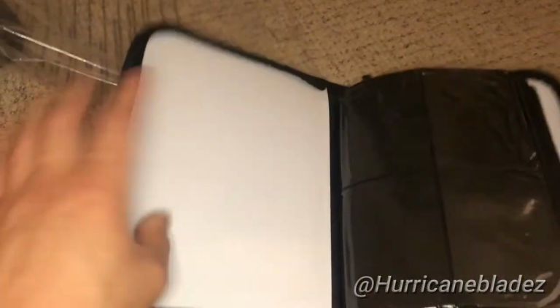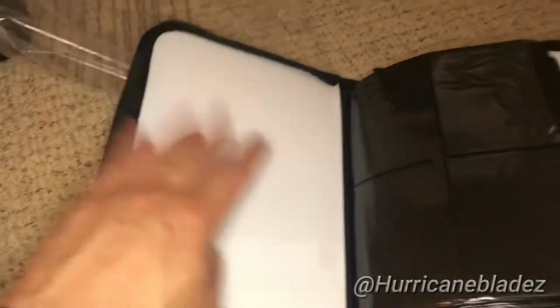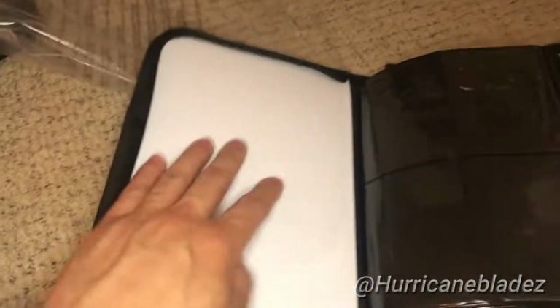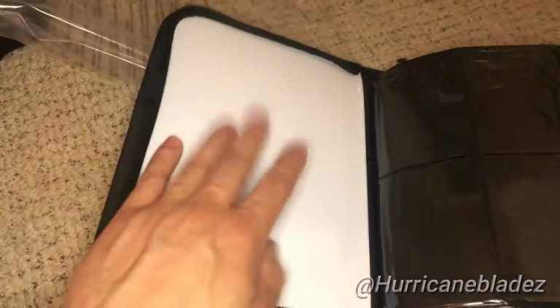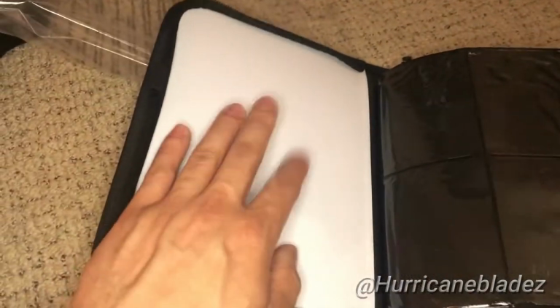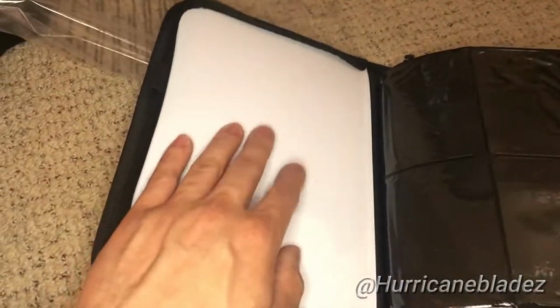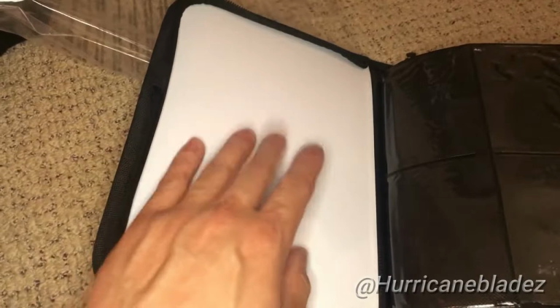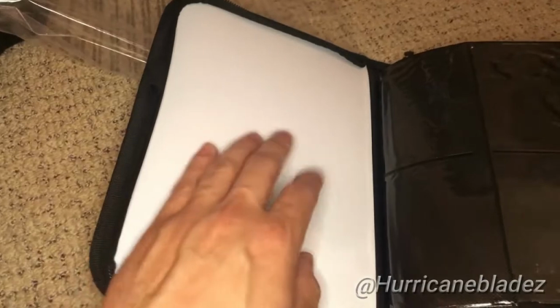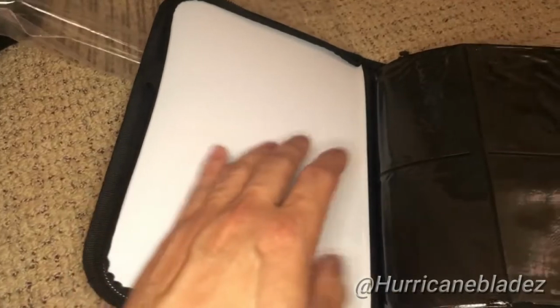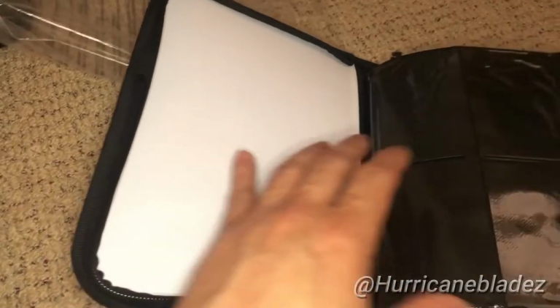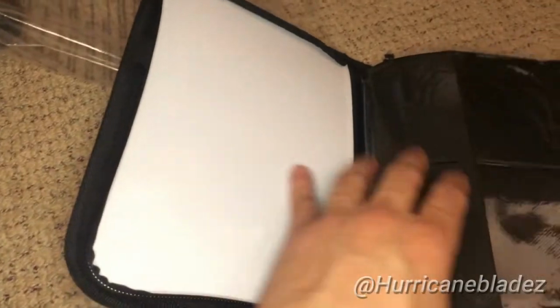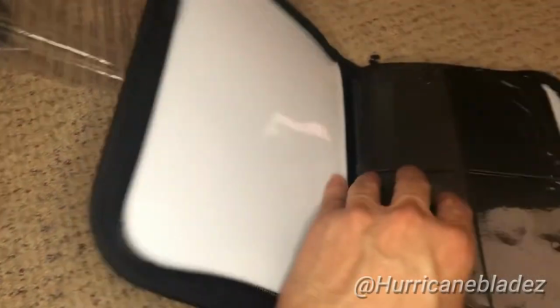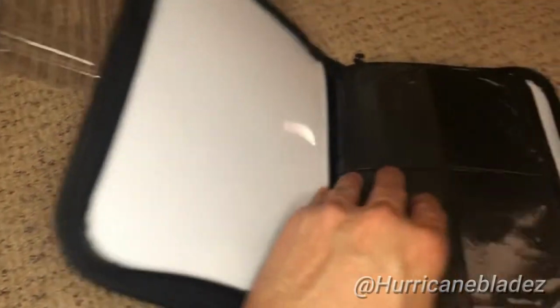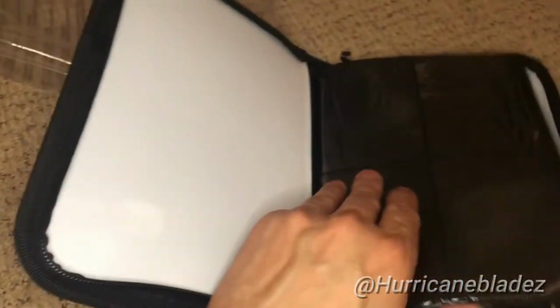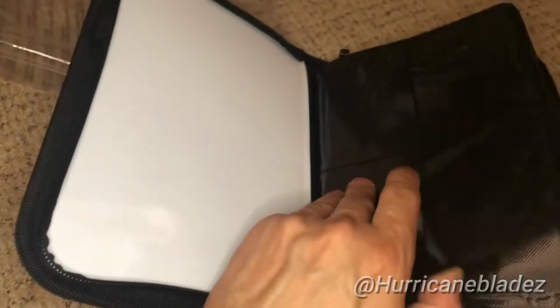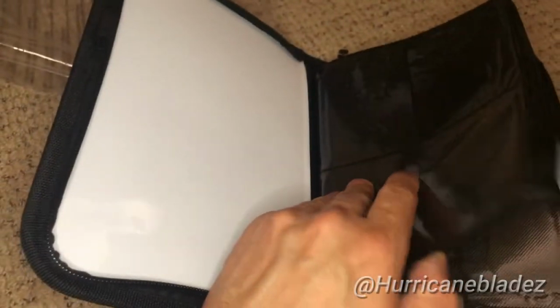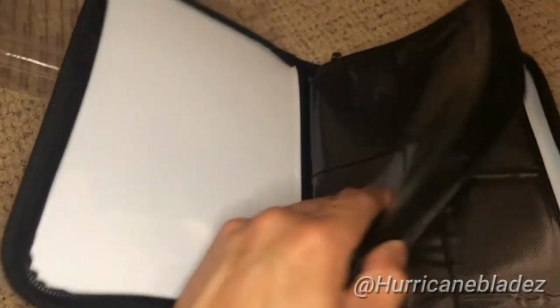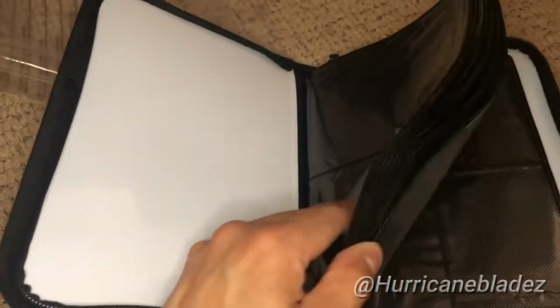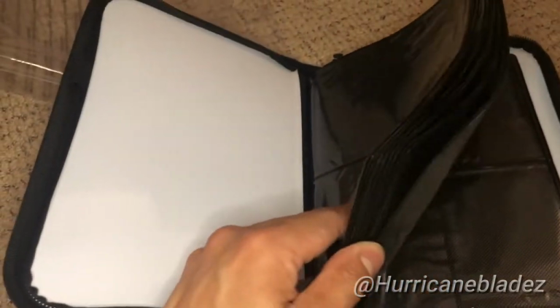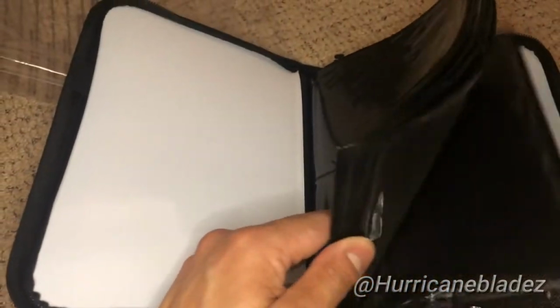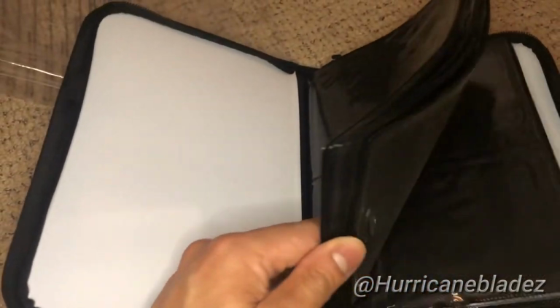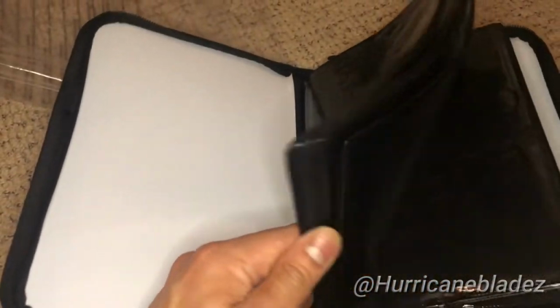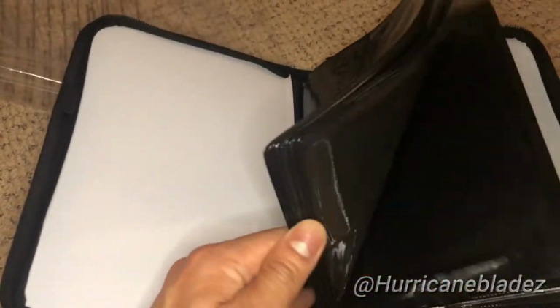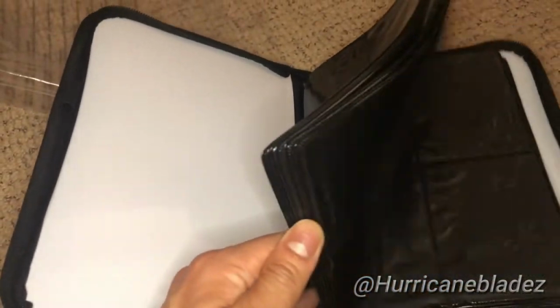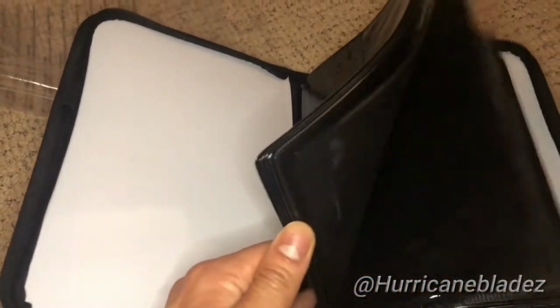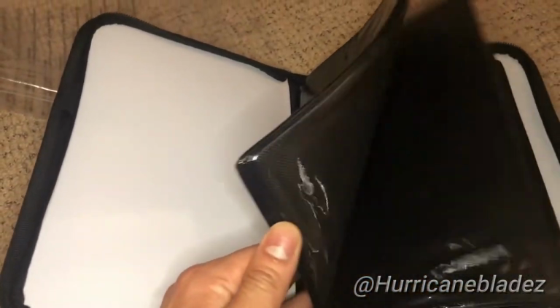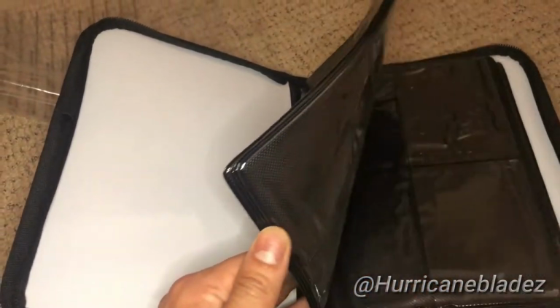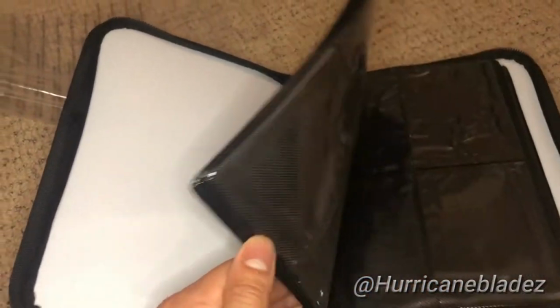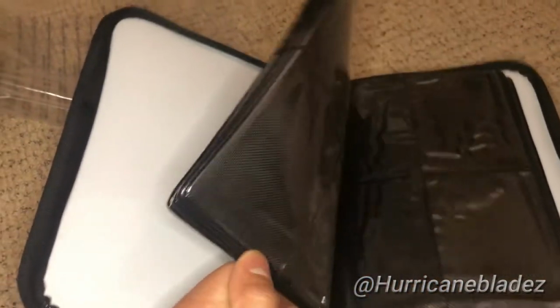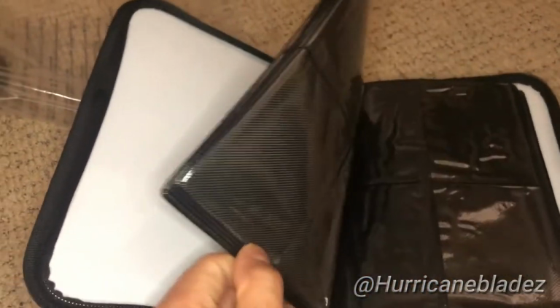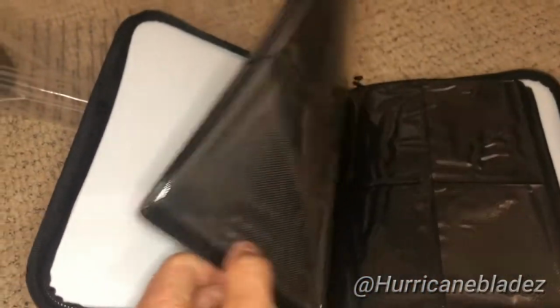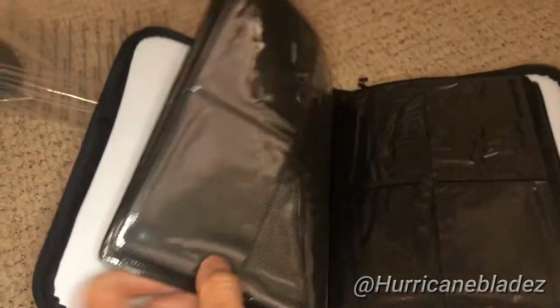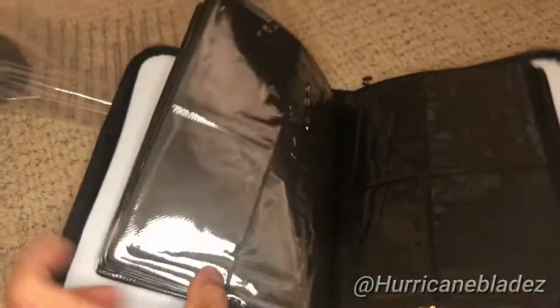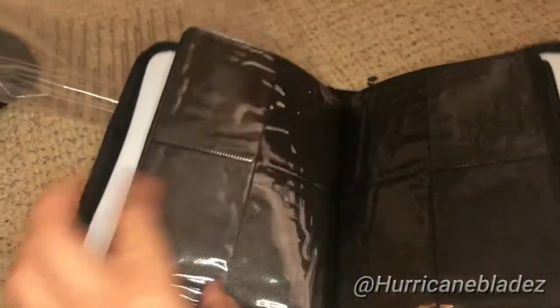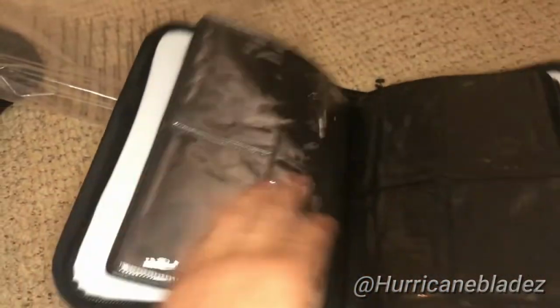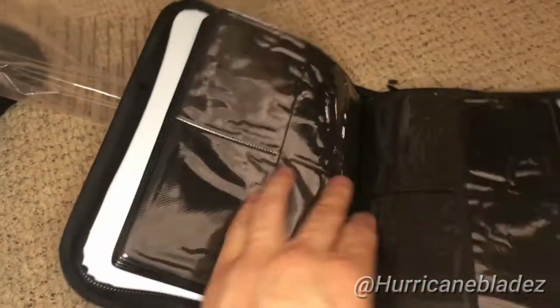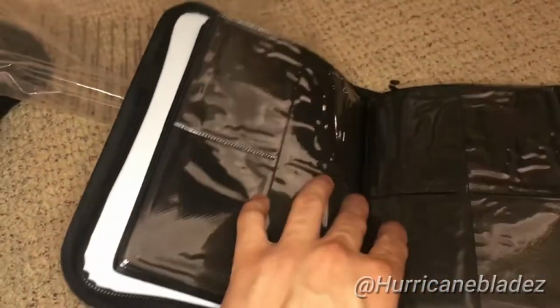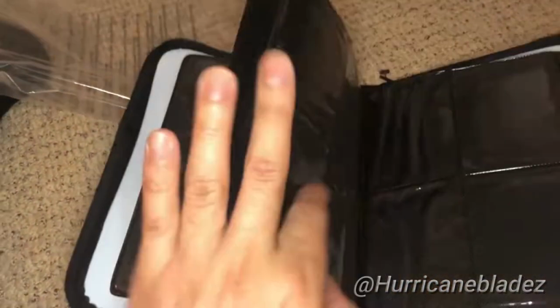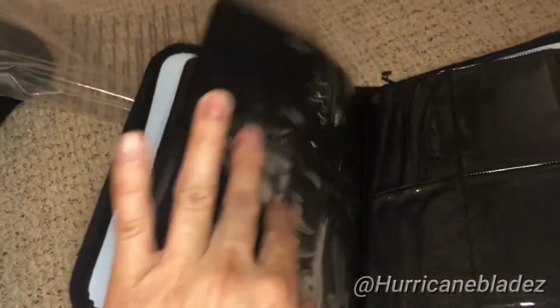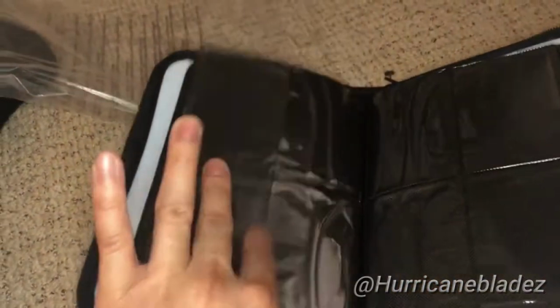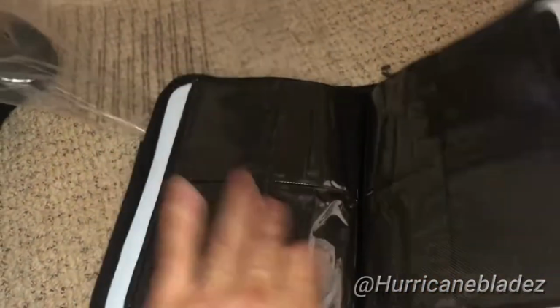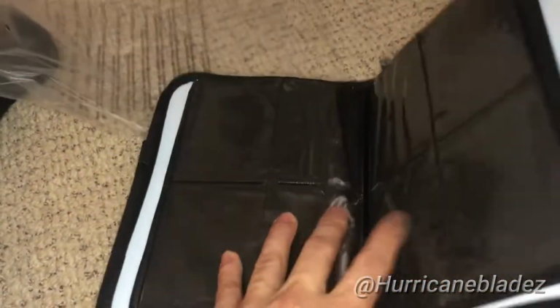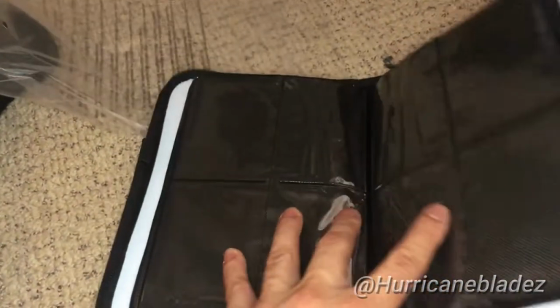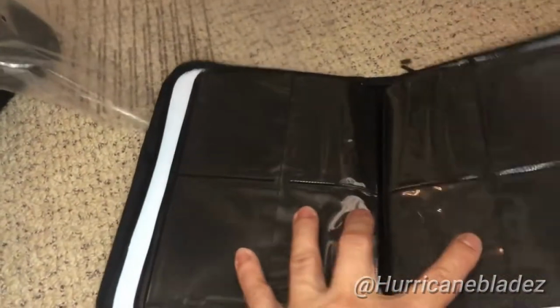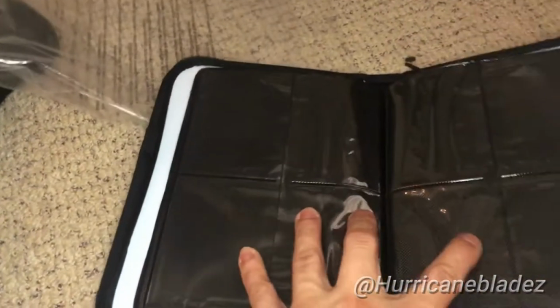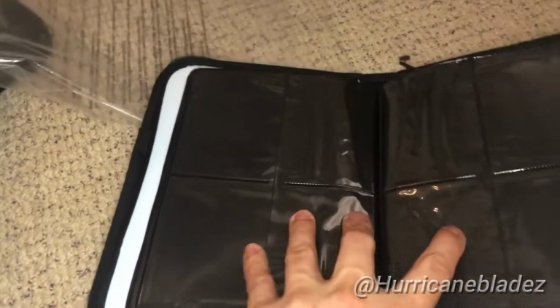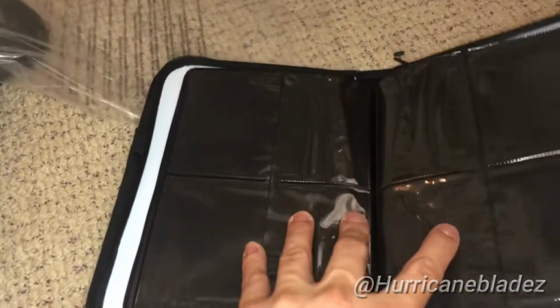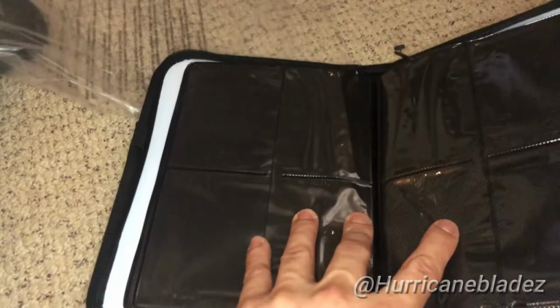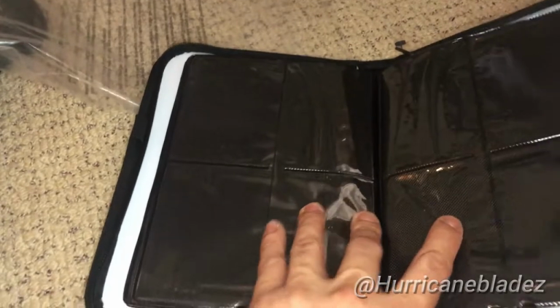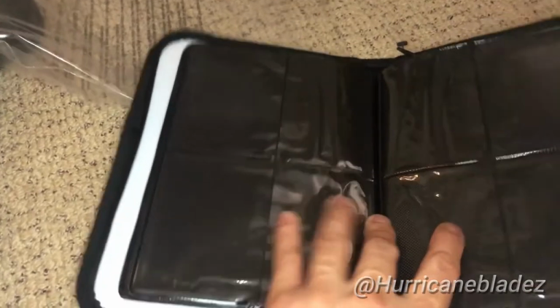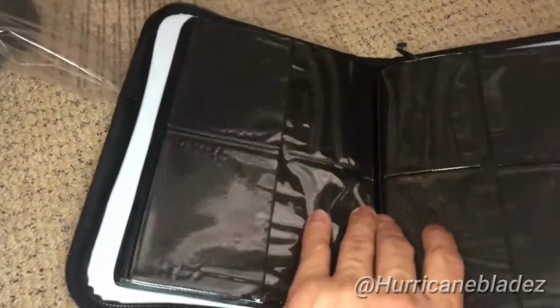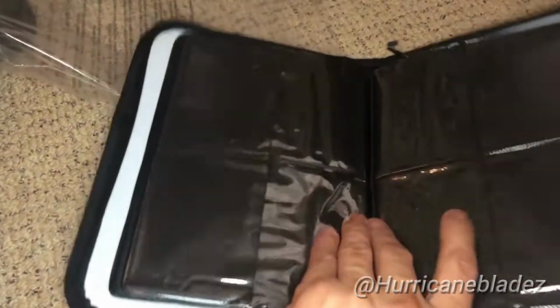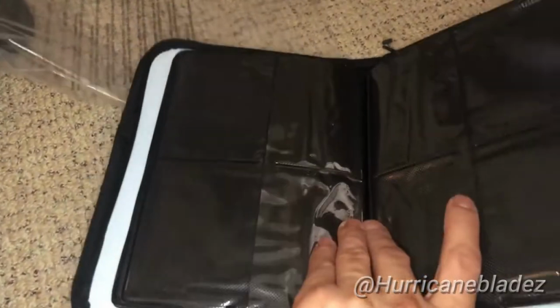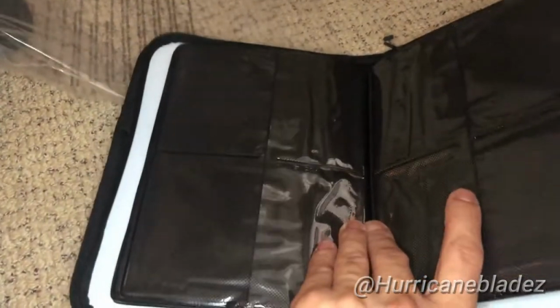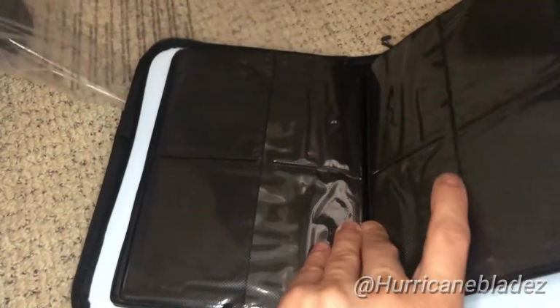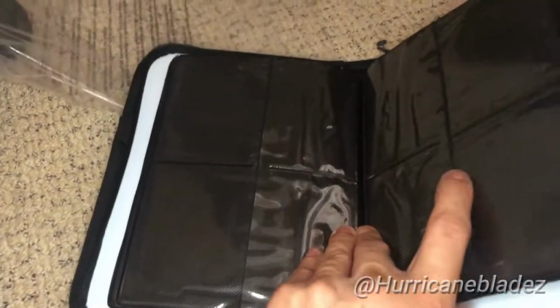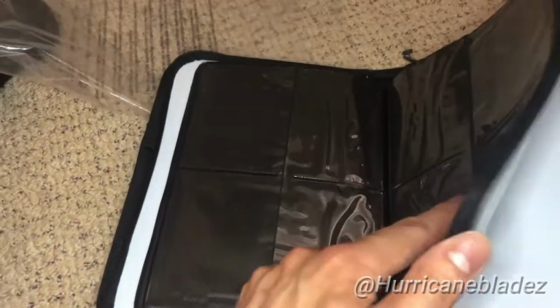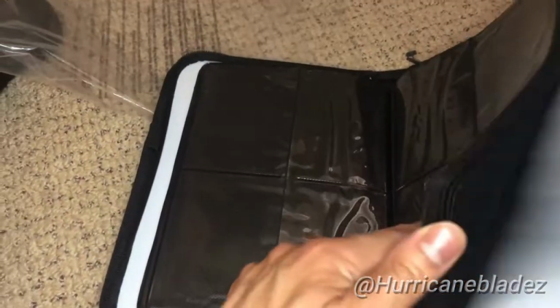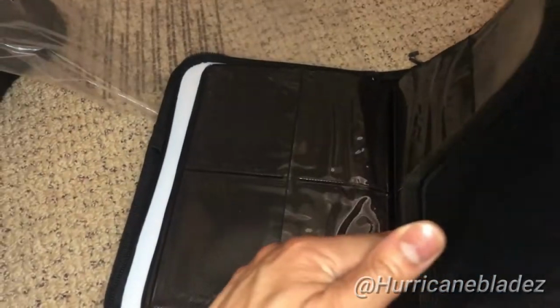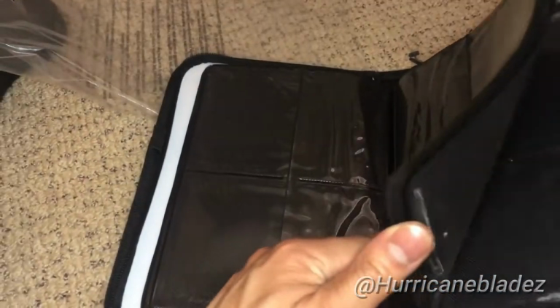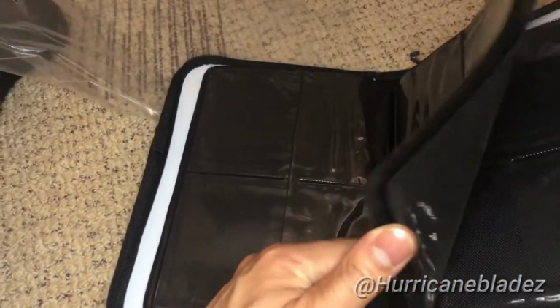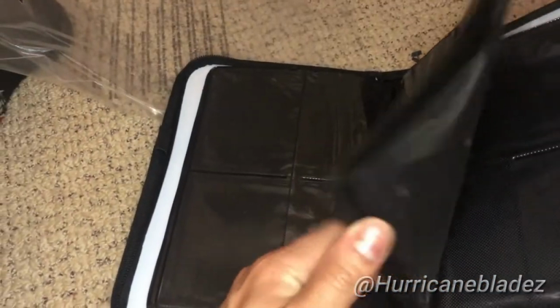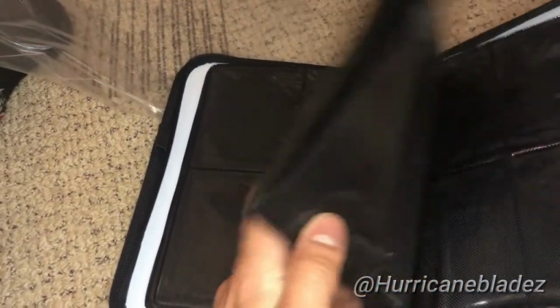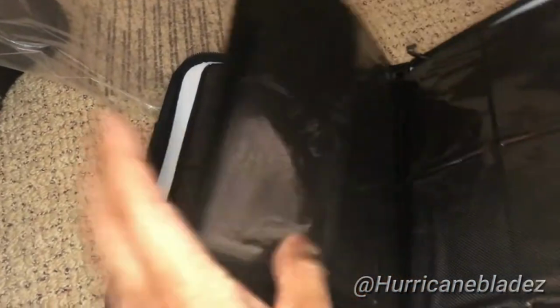This is your whiteboard. You can go in with four pockets — standard, just like a Monster binder.